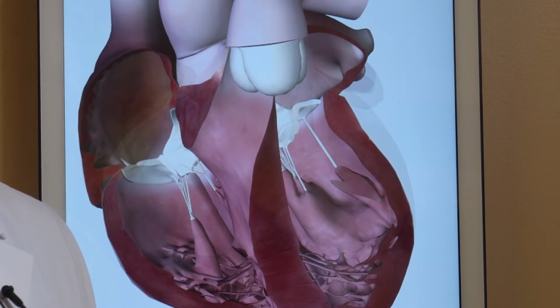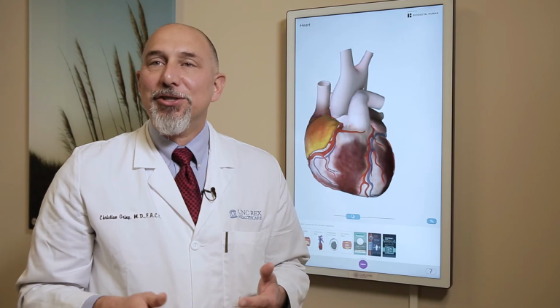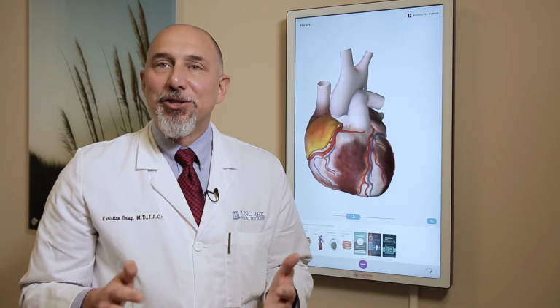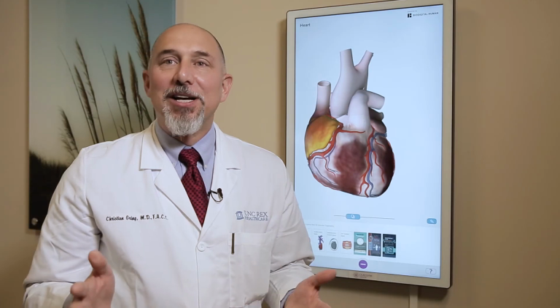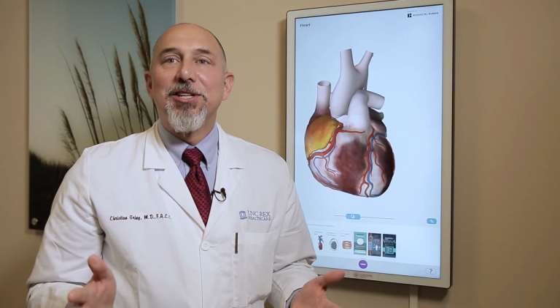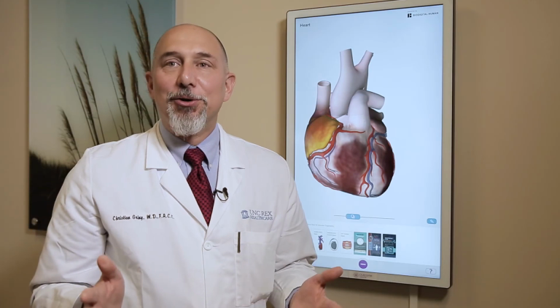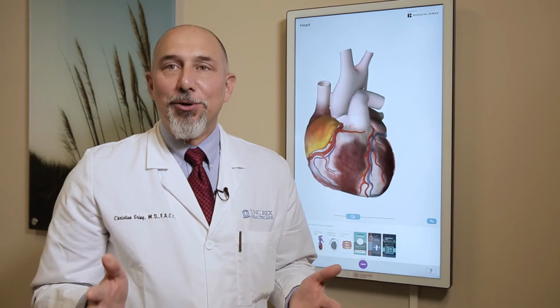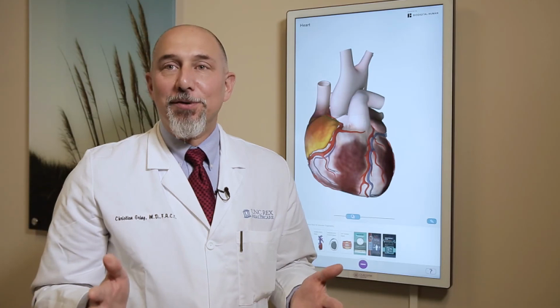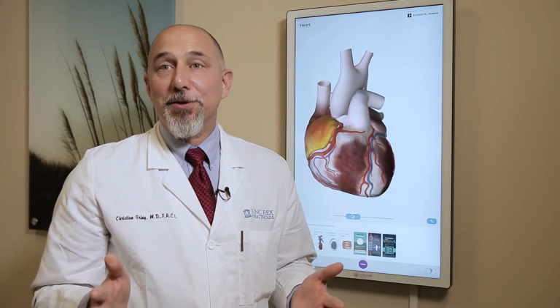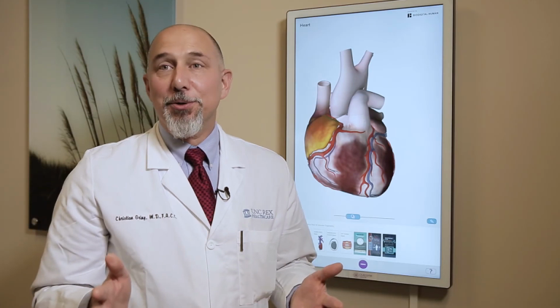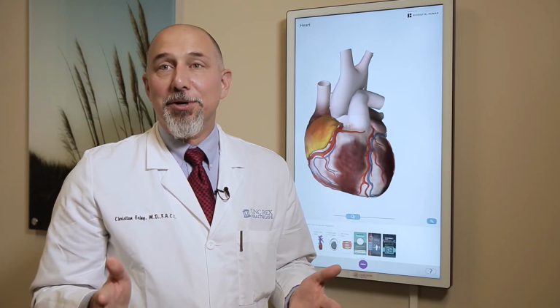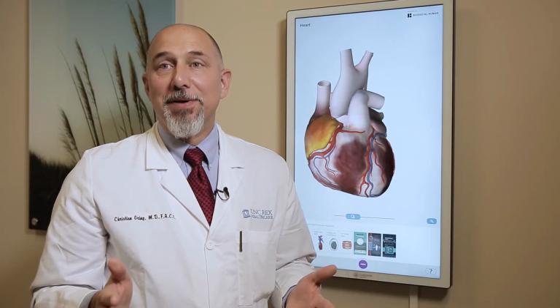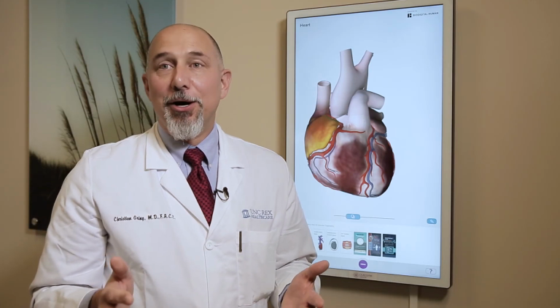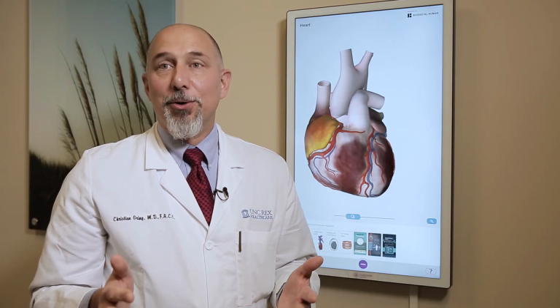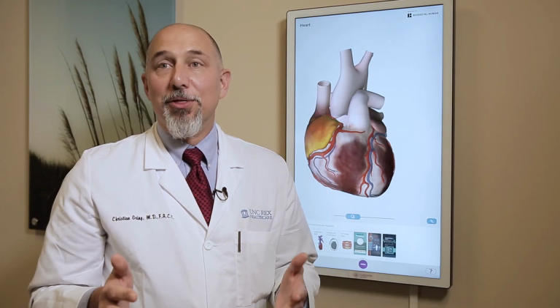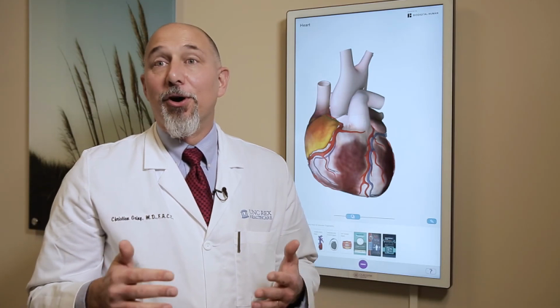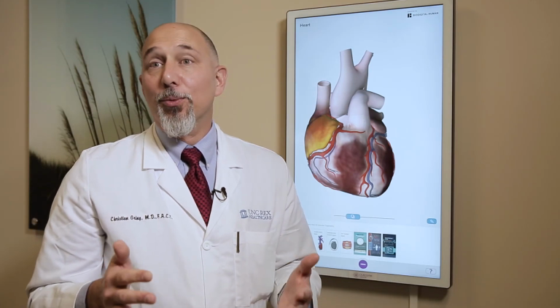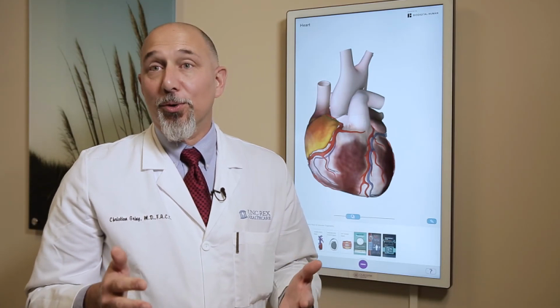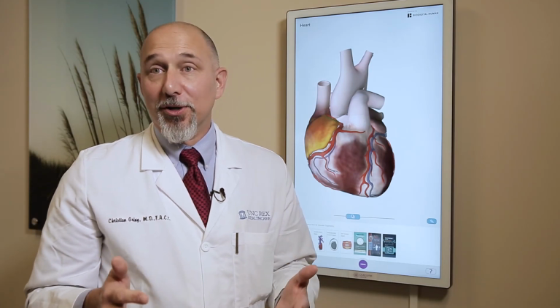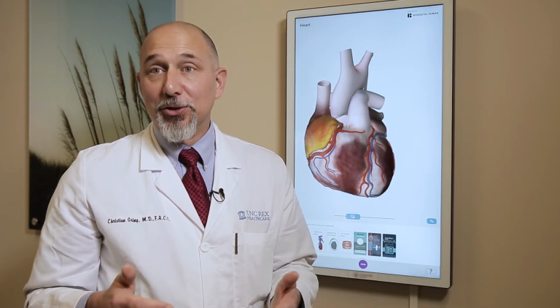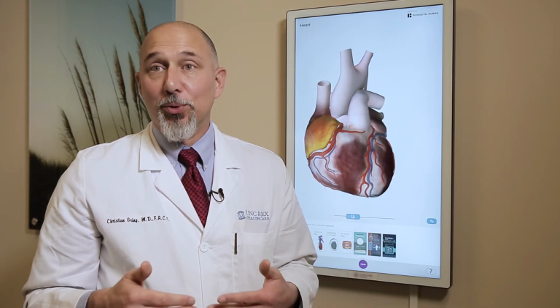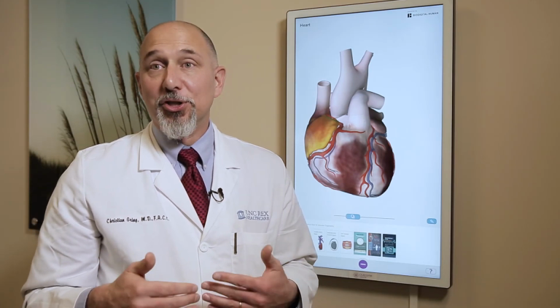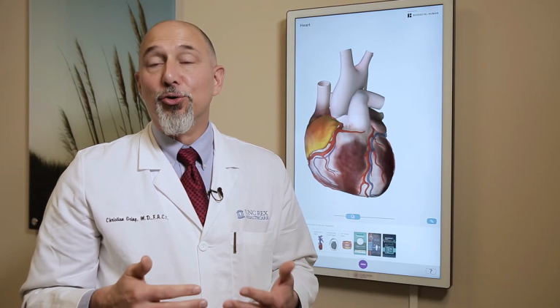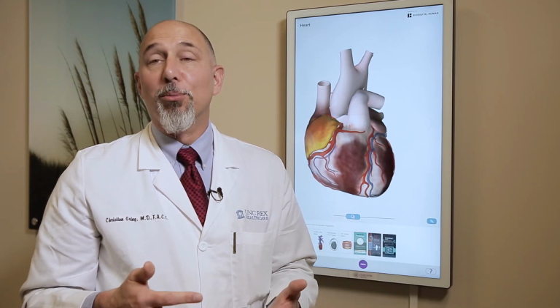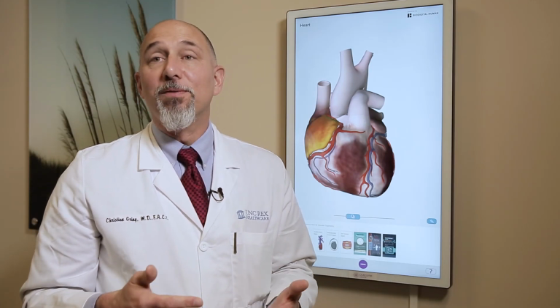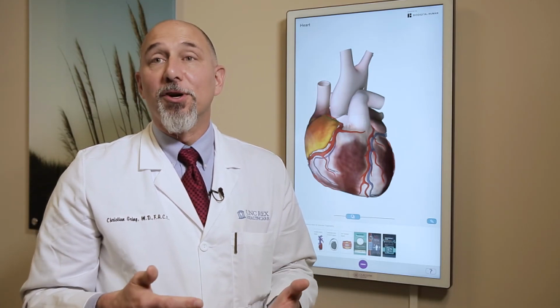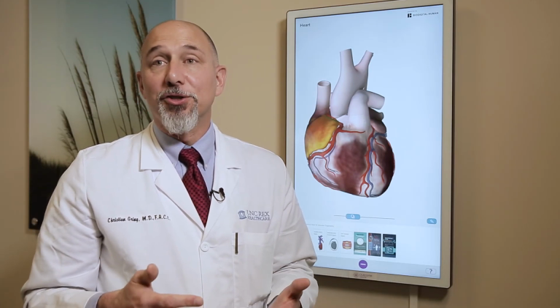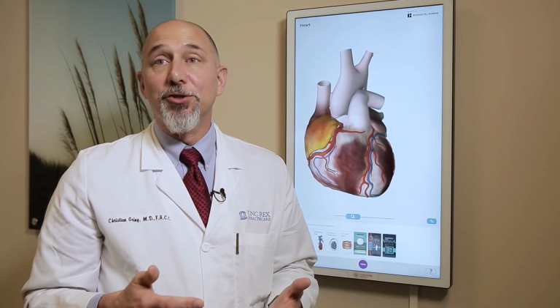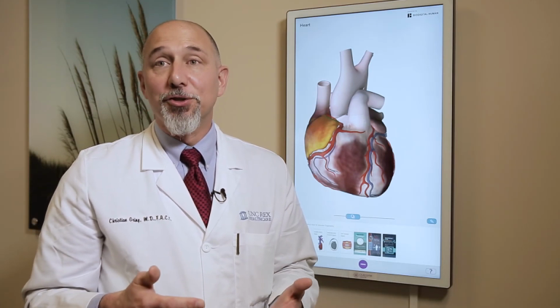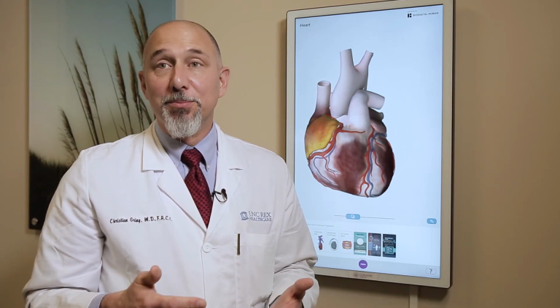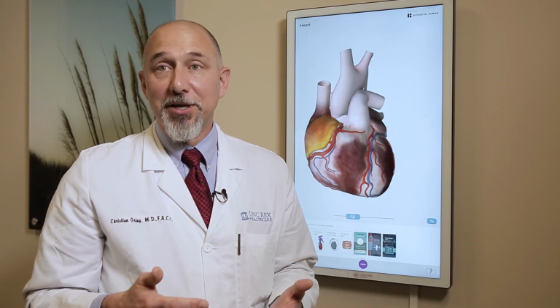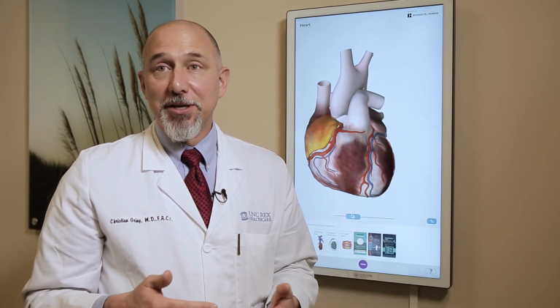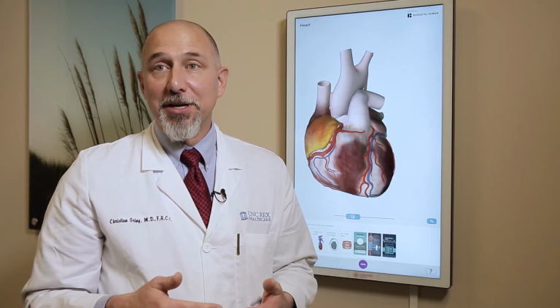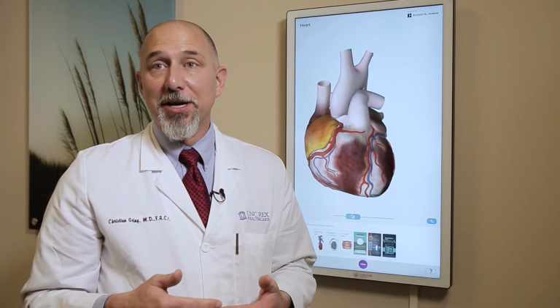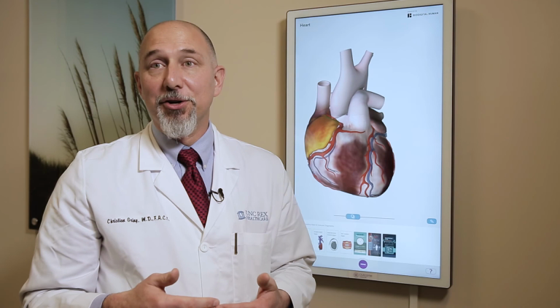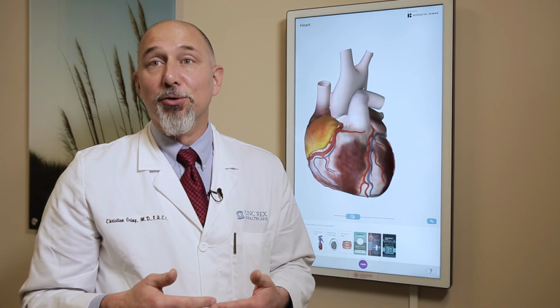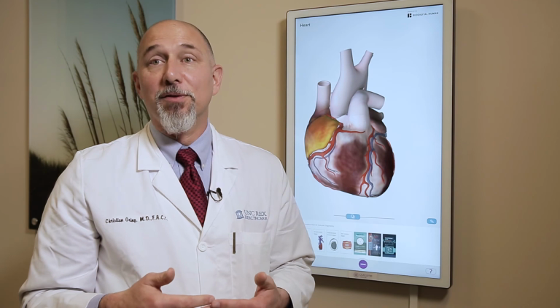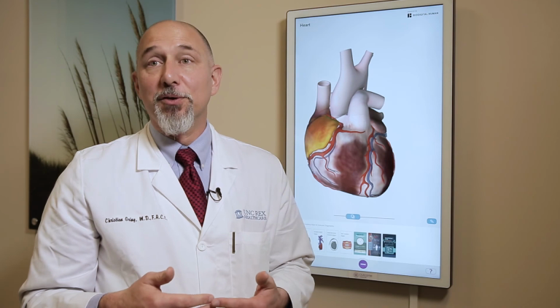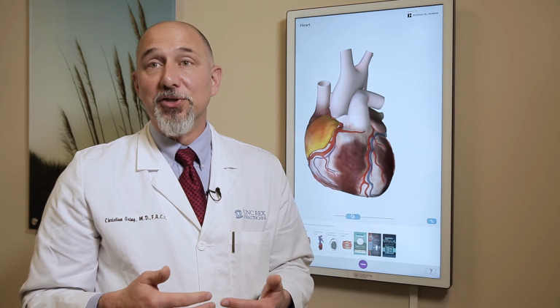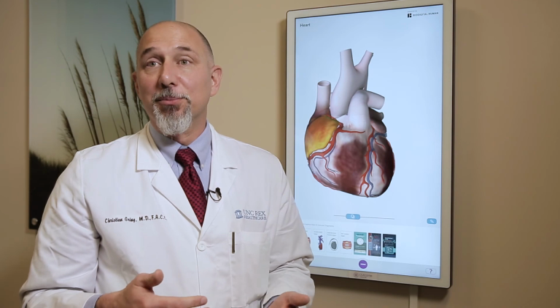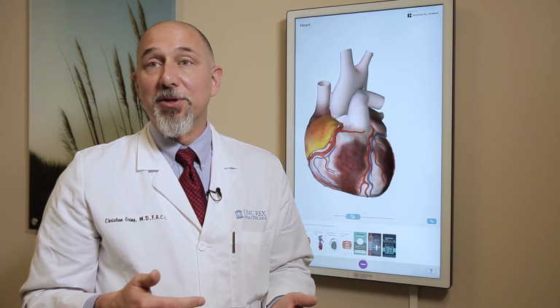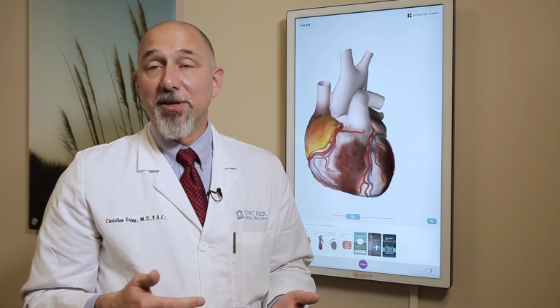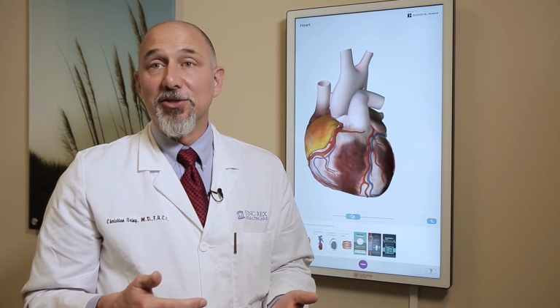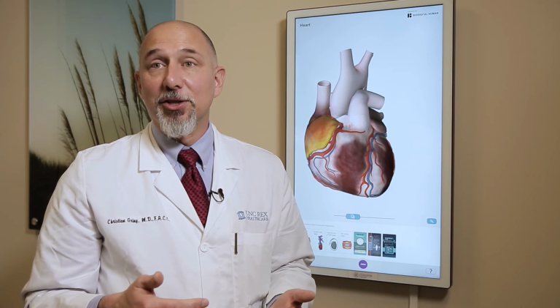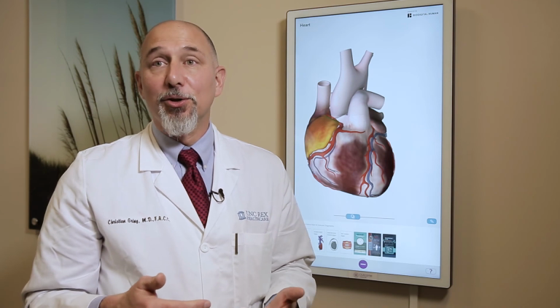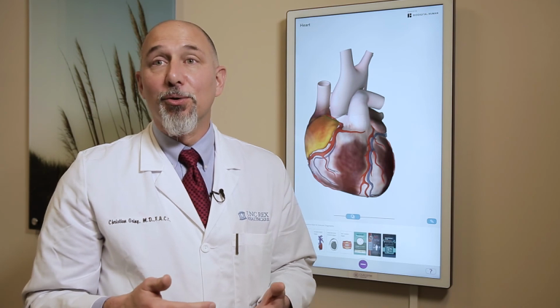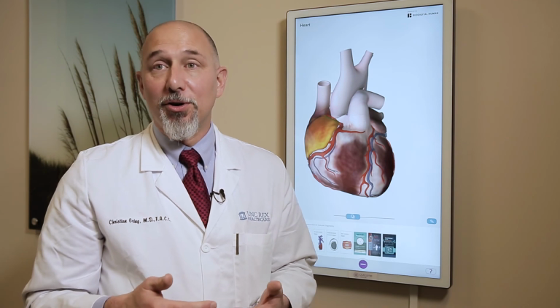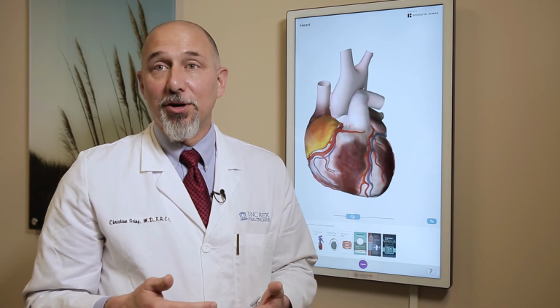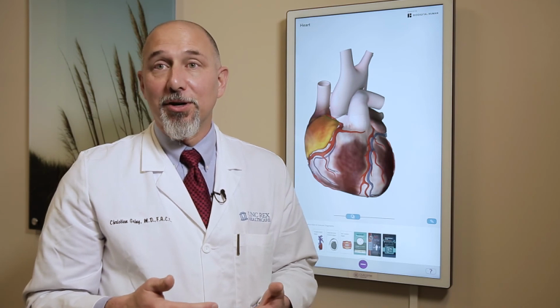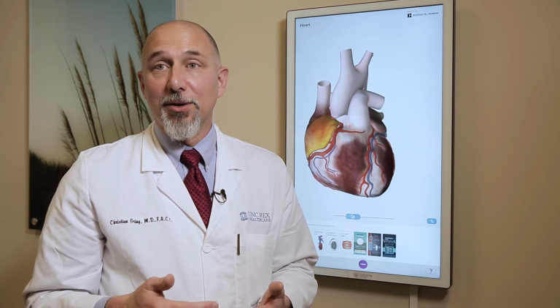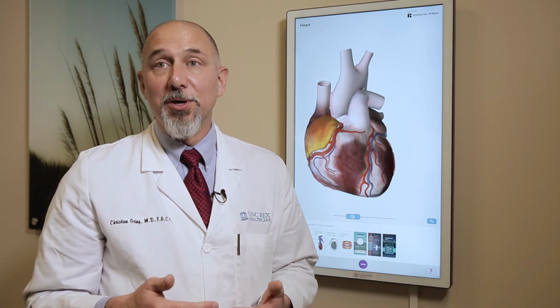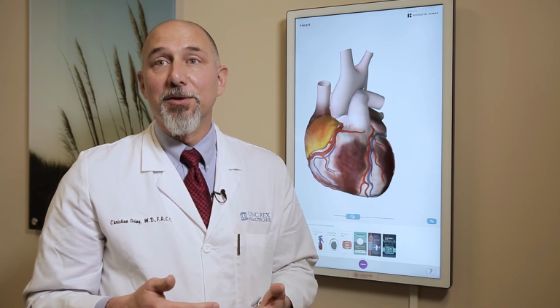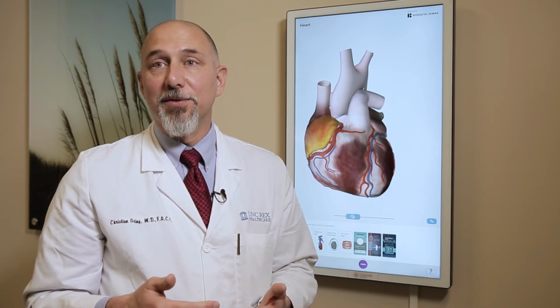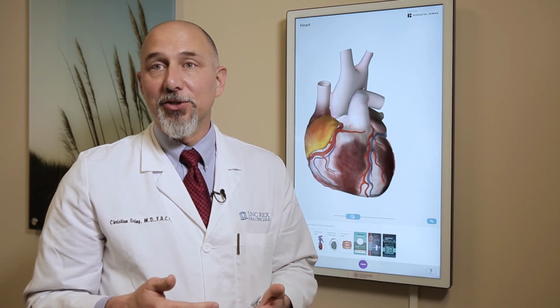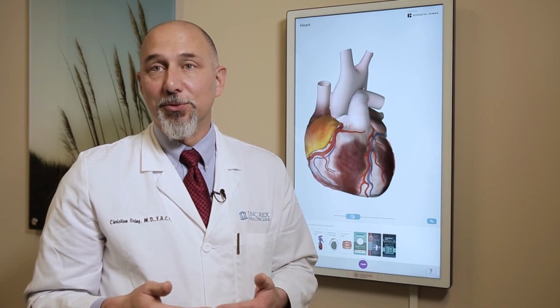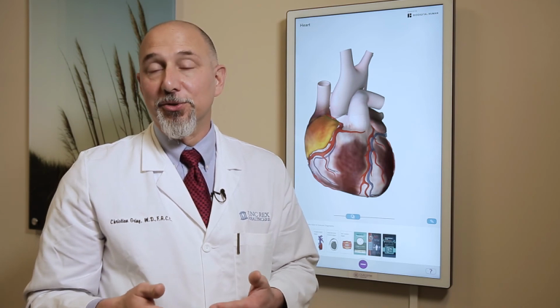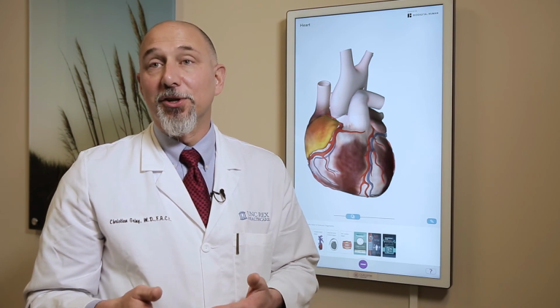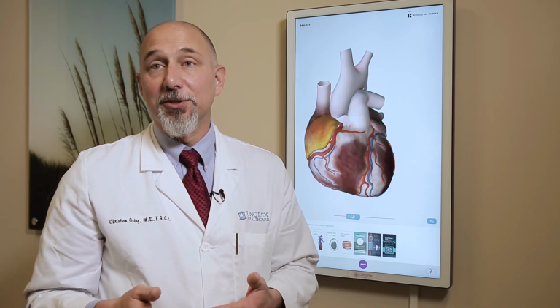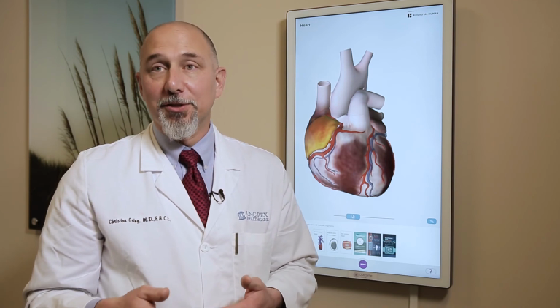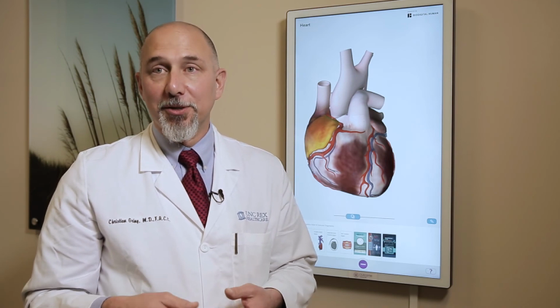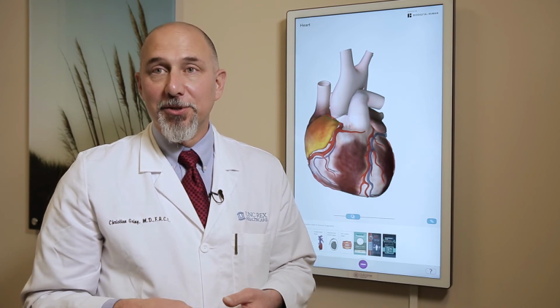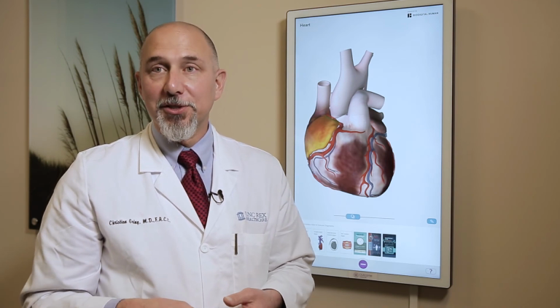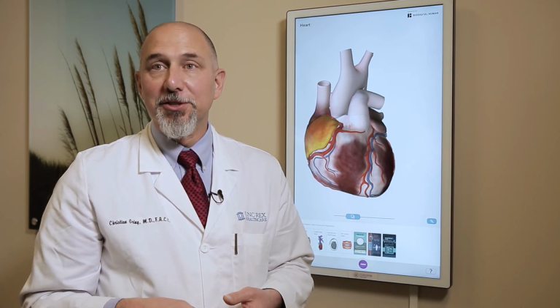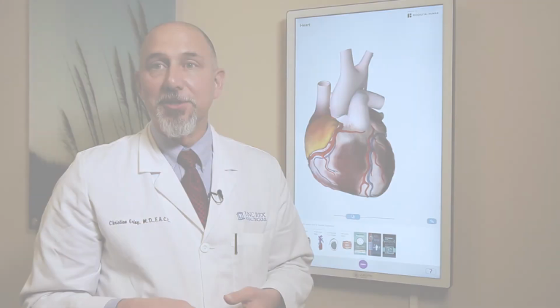That's an overview of how the heart works, what its normal function should be, and an overview of some of the things that can go wrong that we can fix through structural heart procedures.